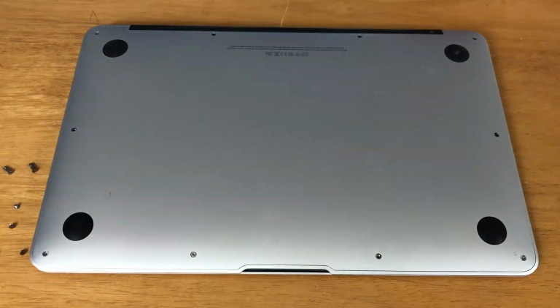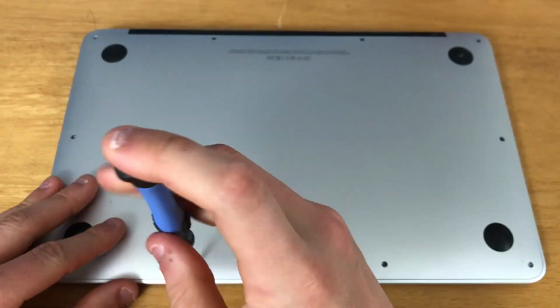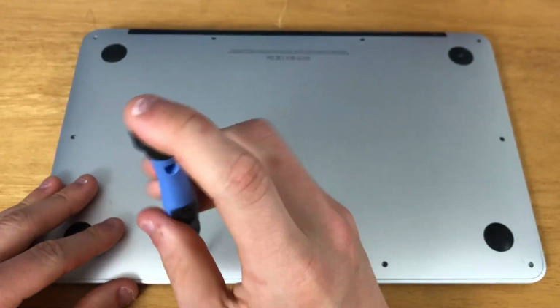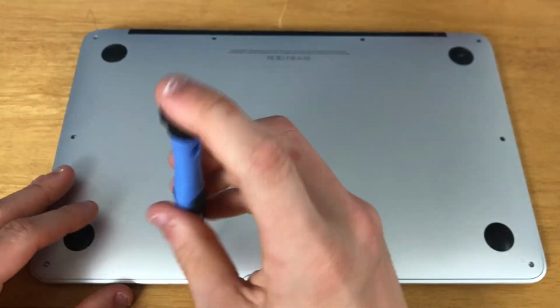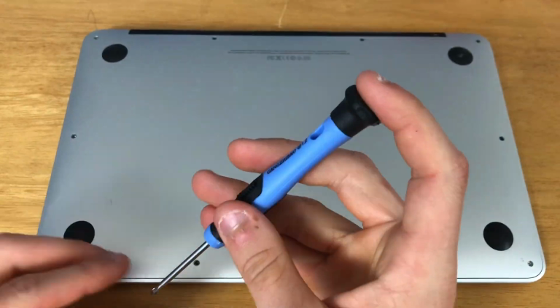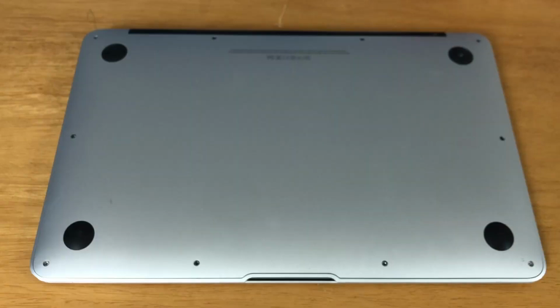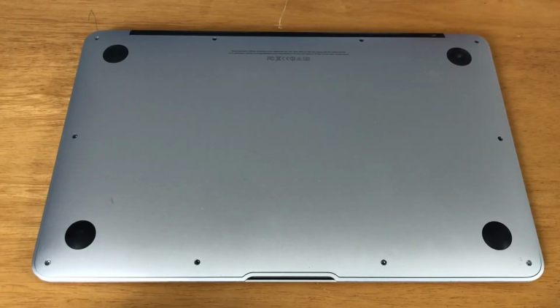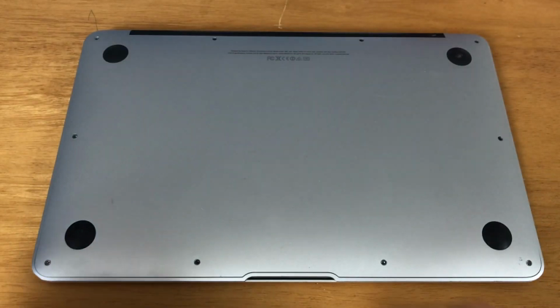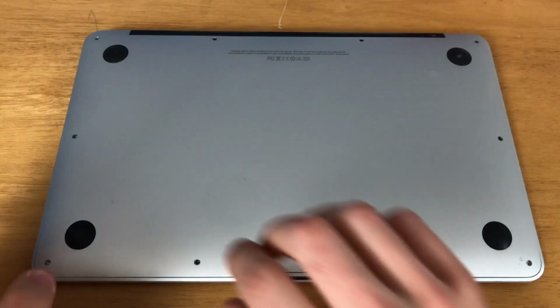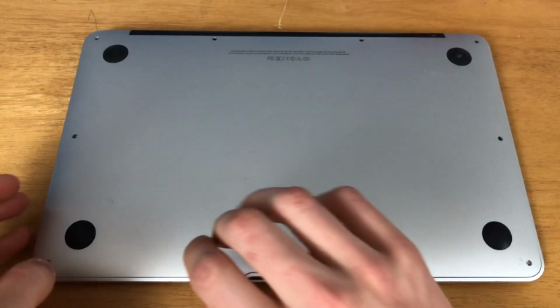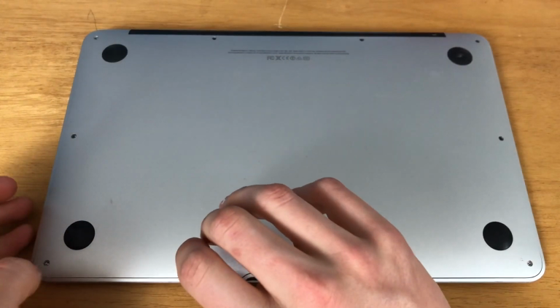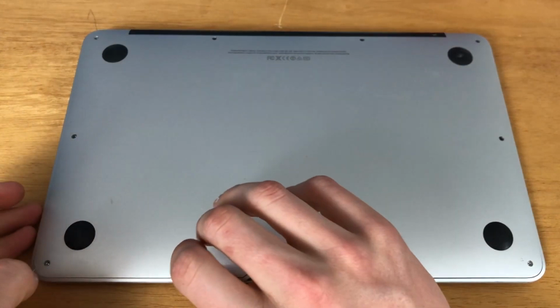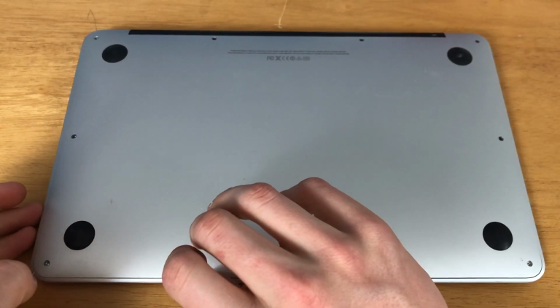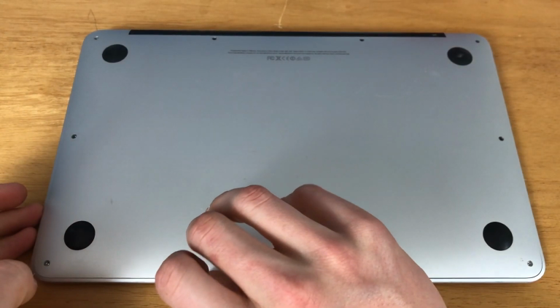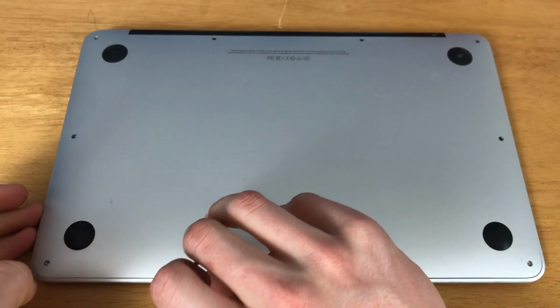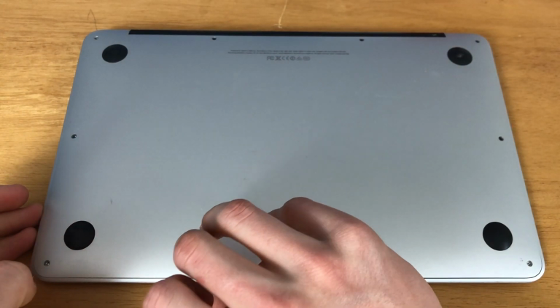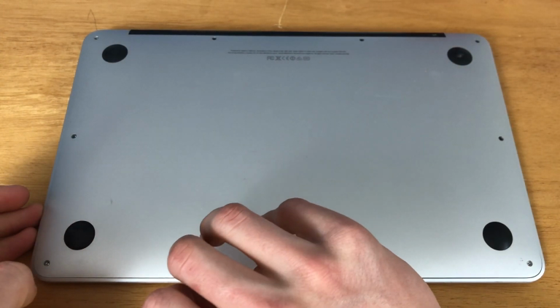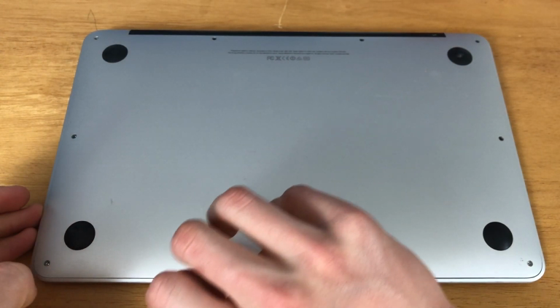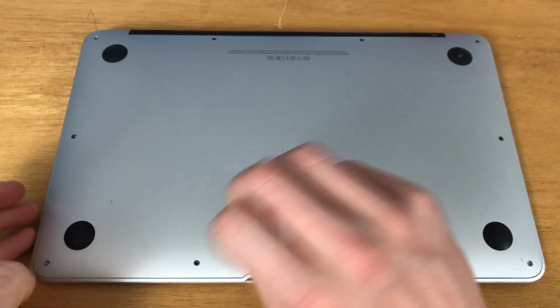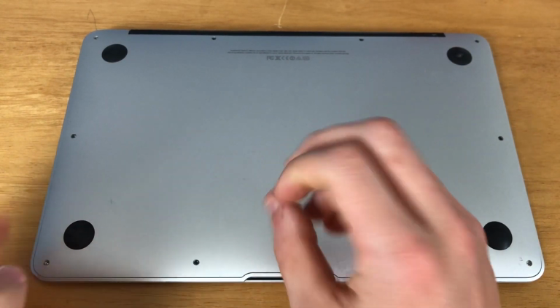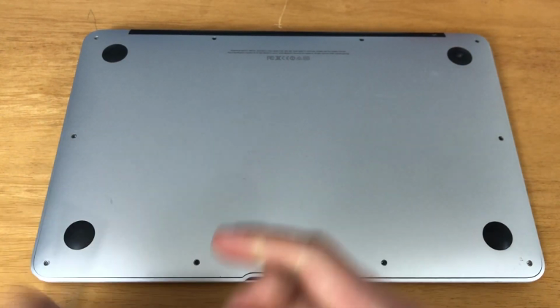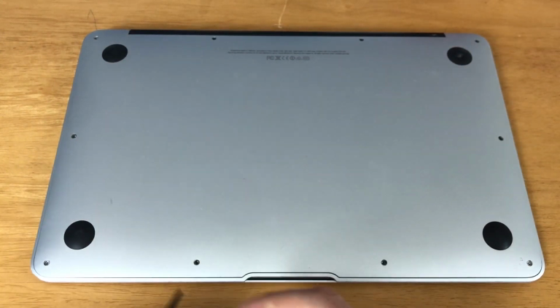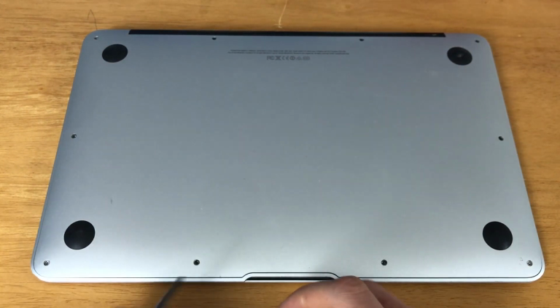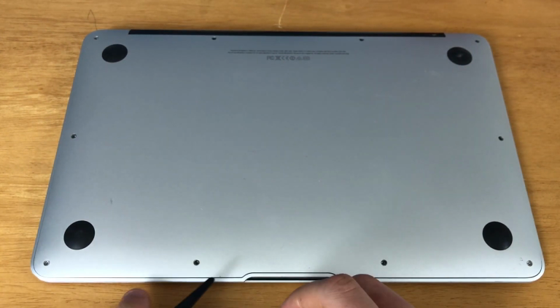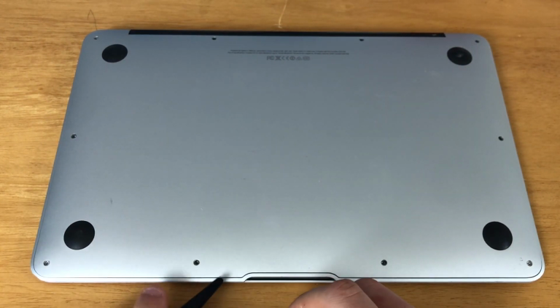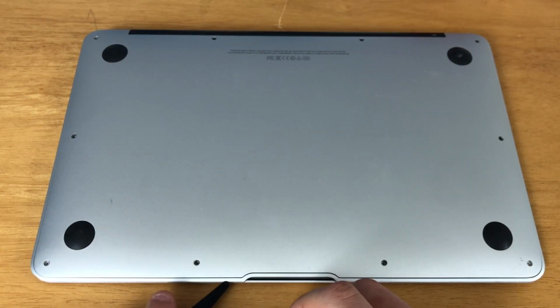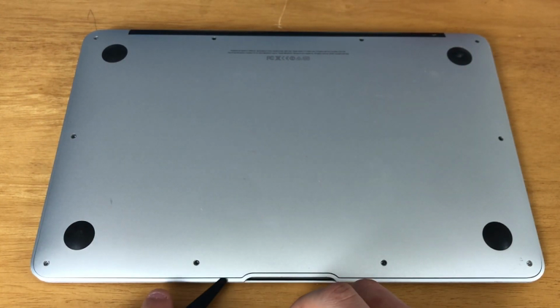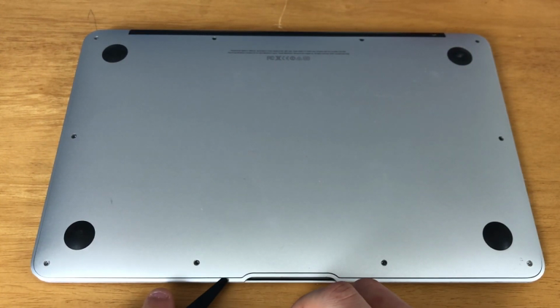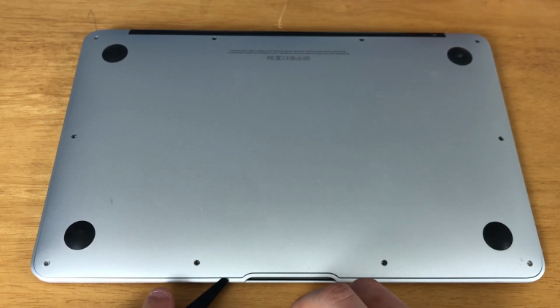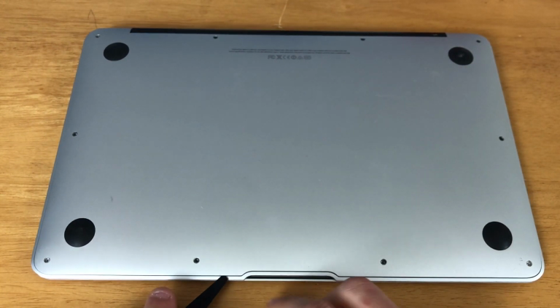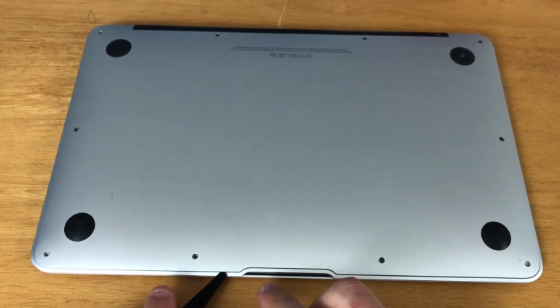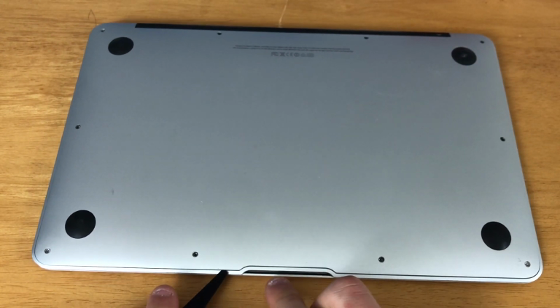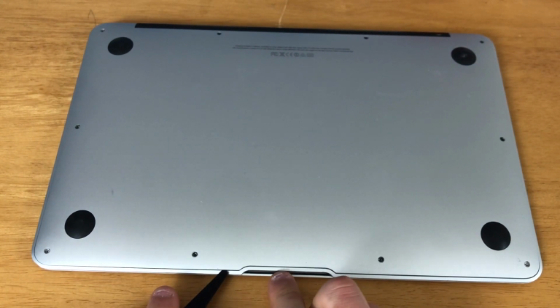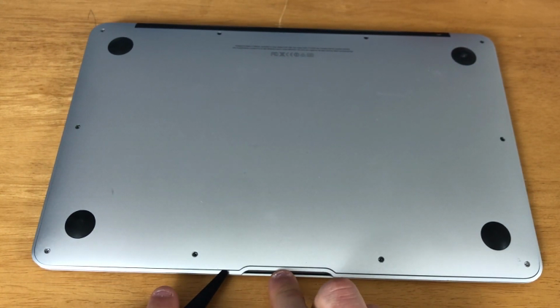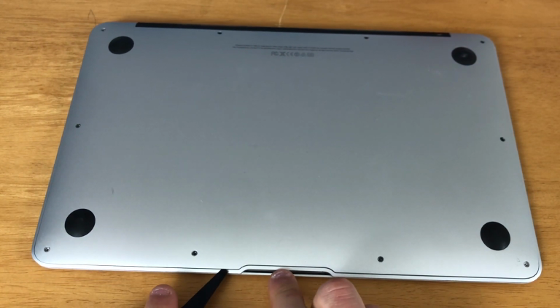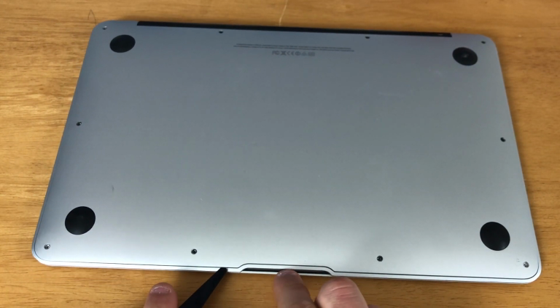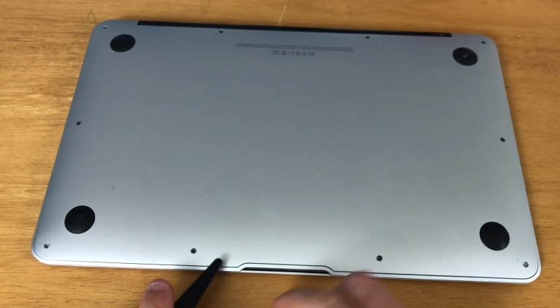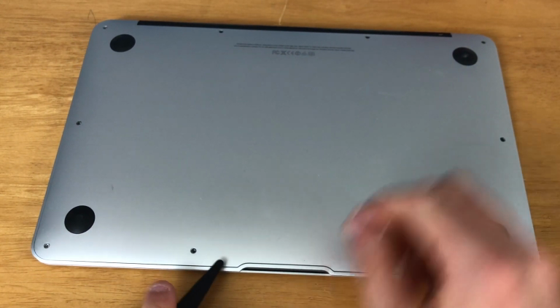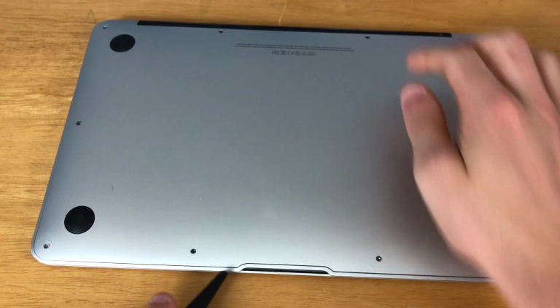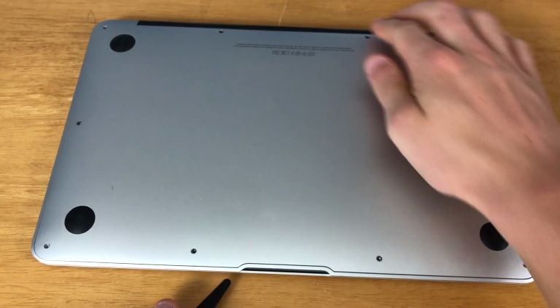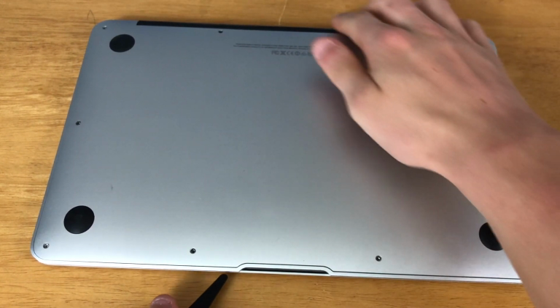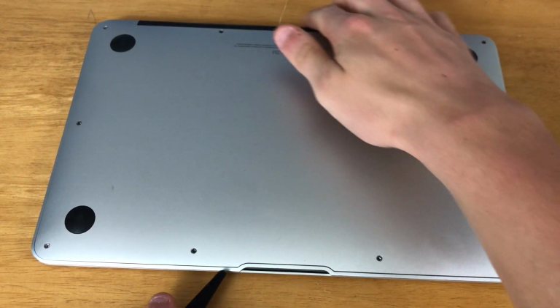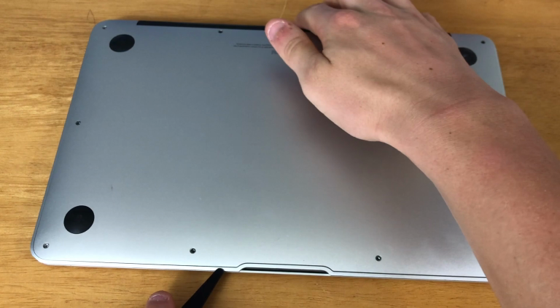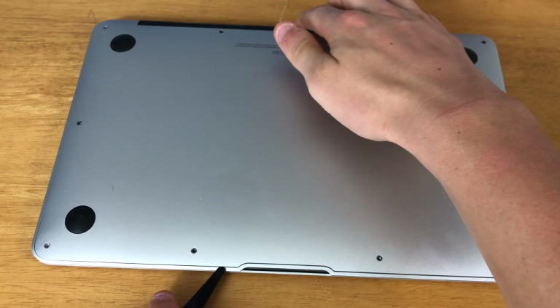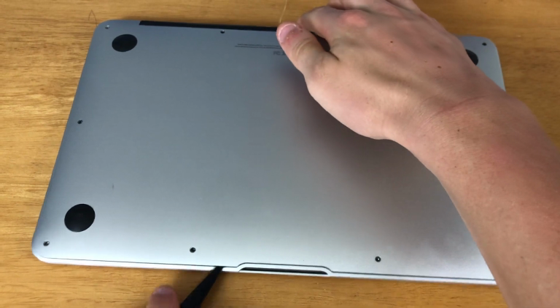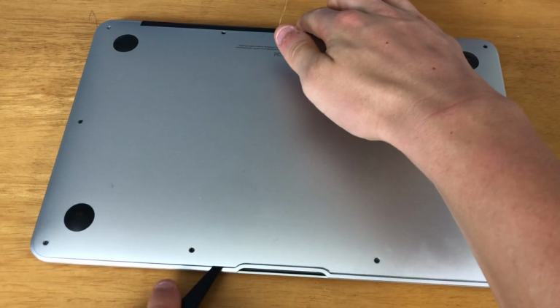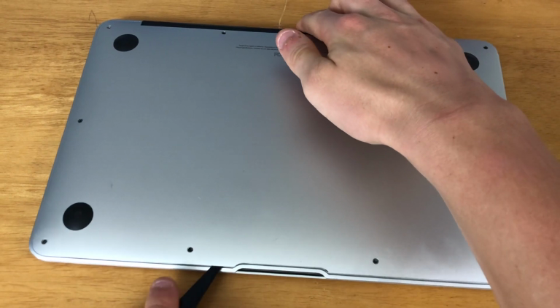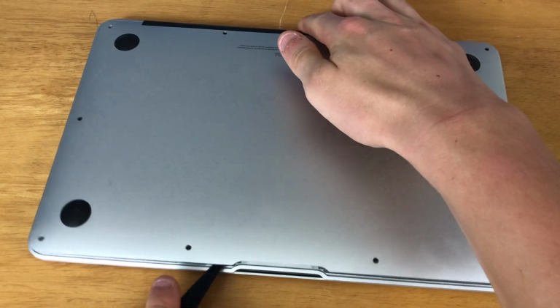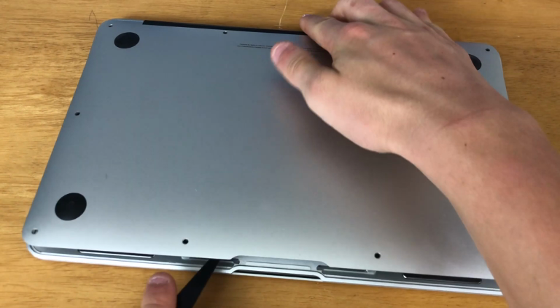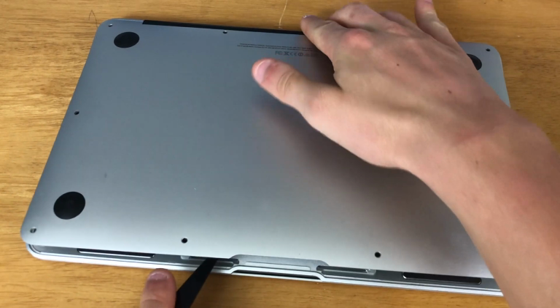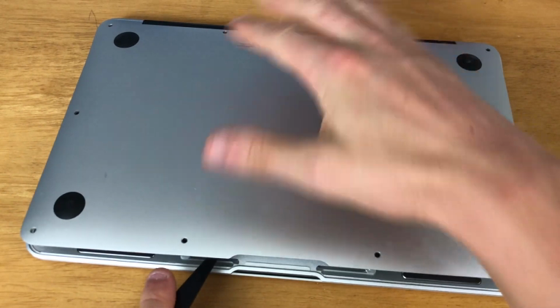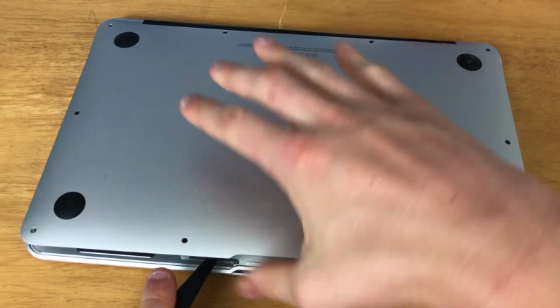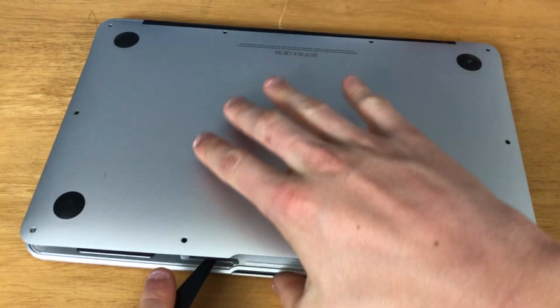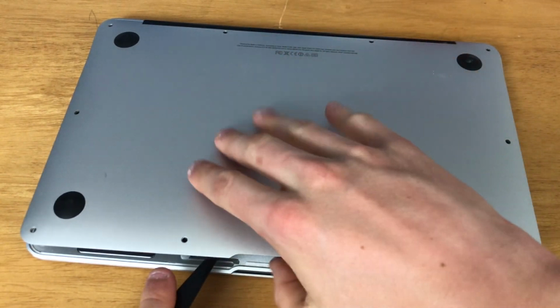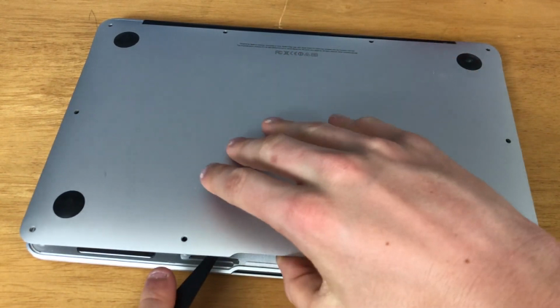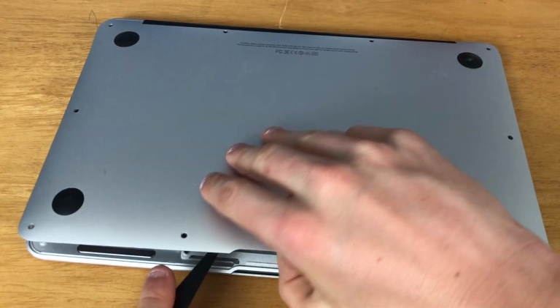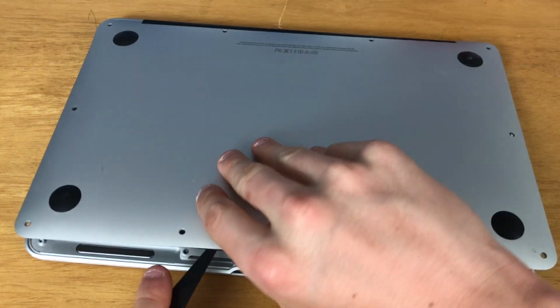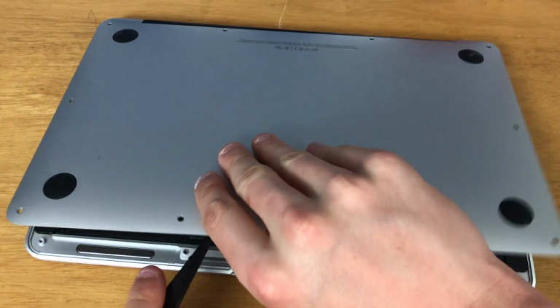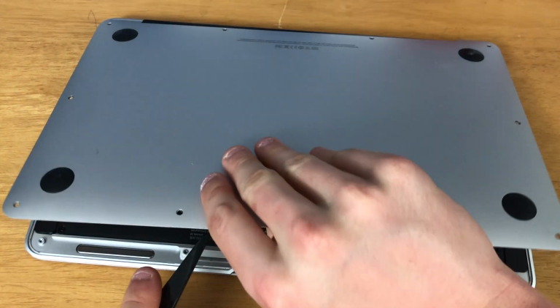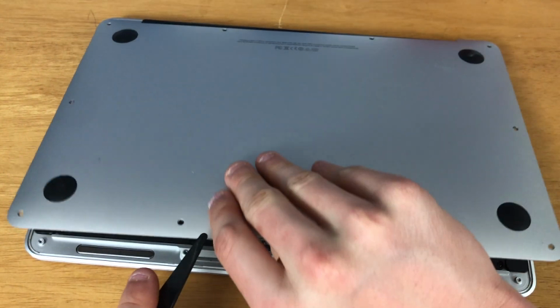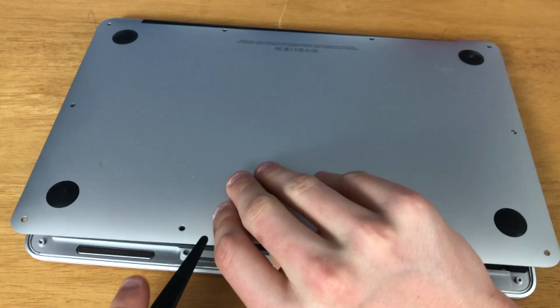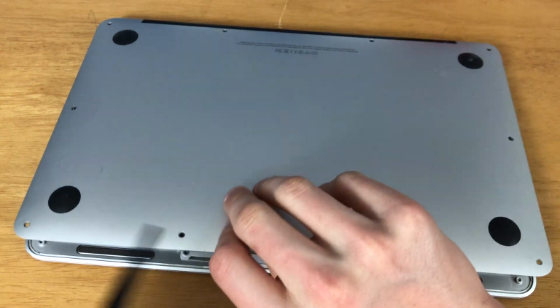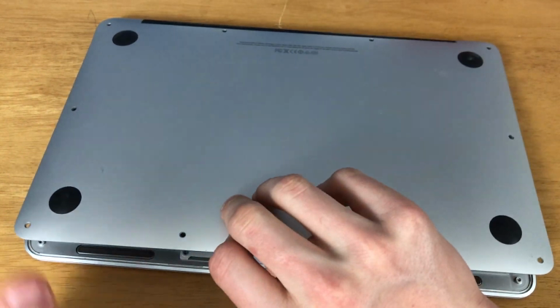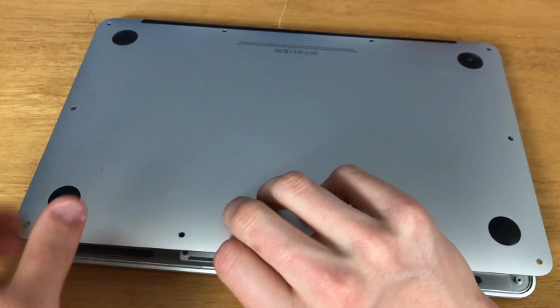Now you can use a plastic prying tool or your hand to pull the plate off the bottom of the MacBook.